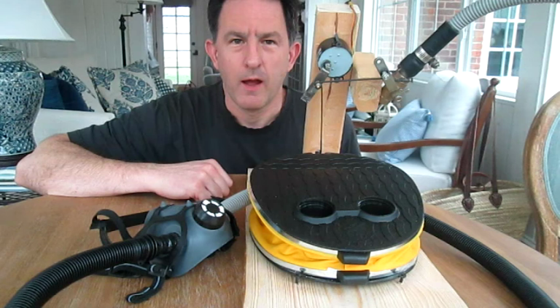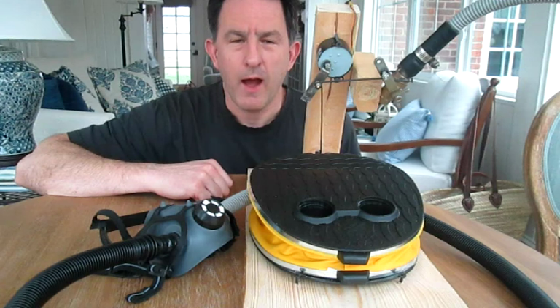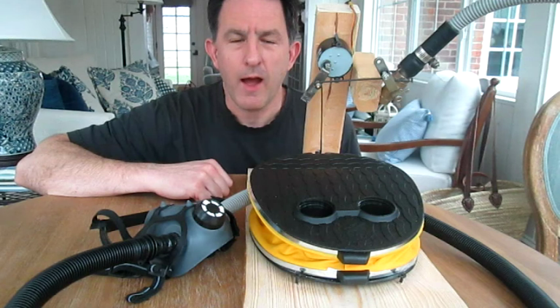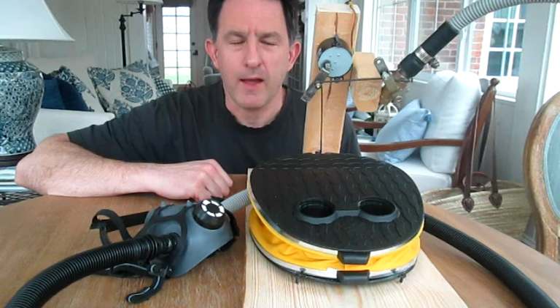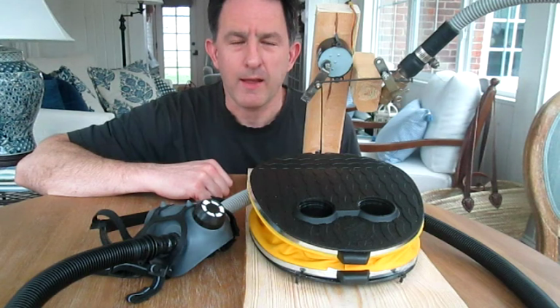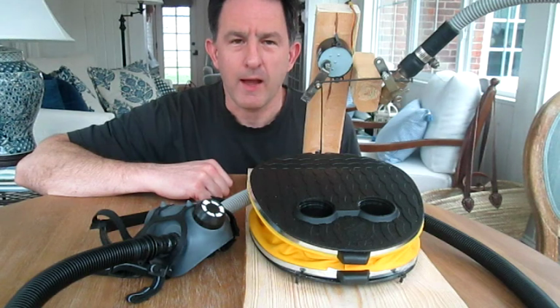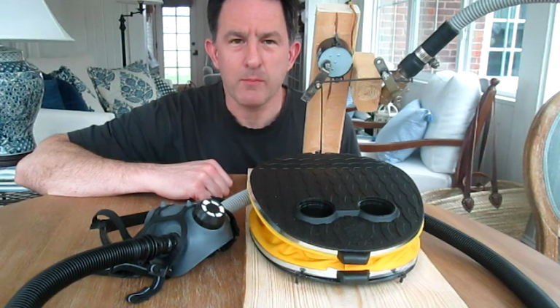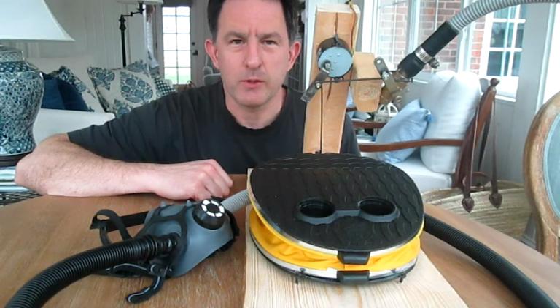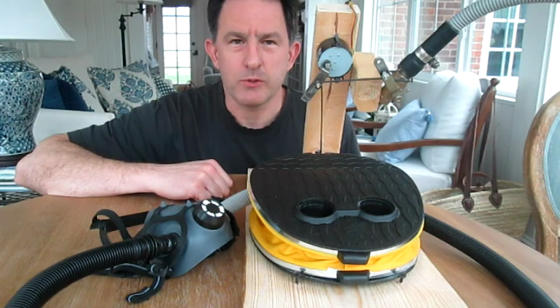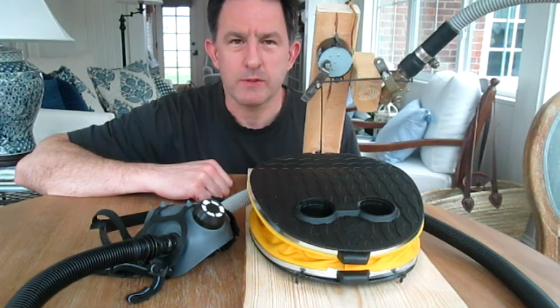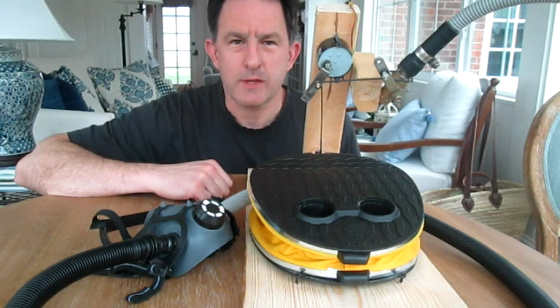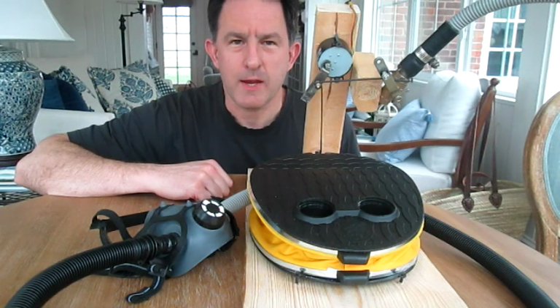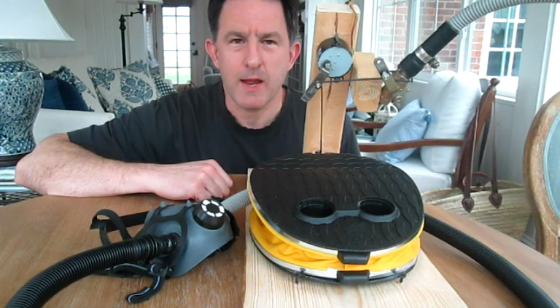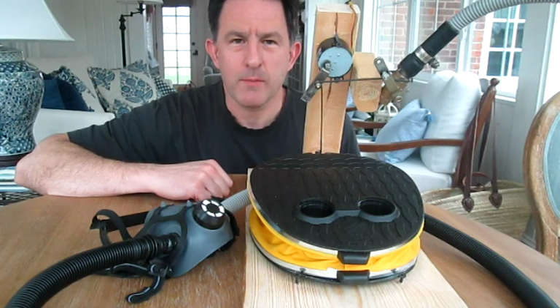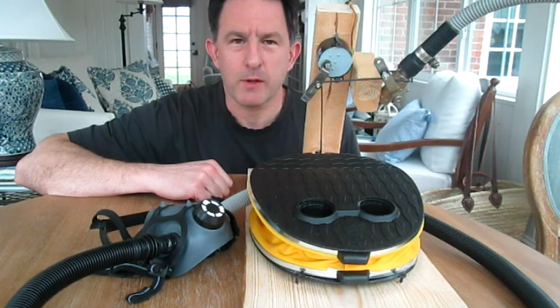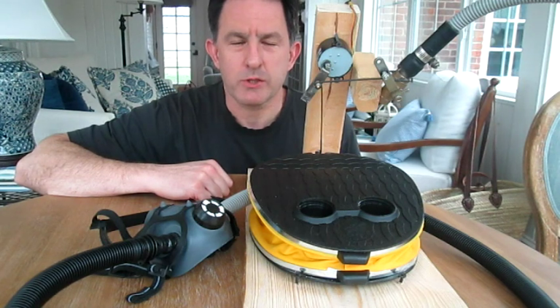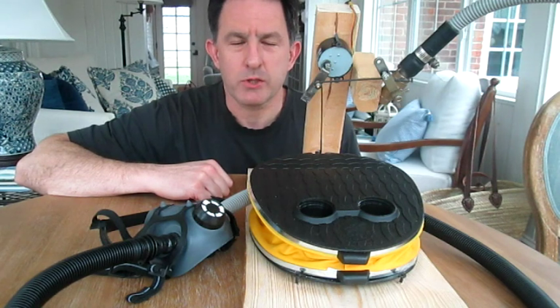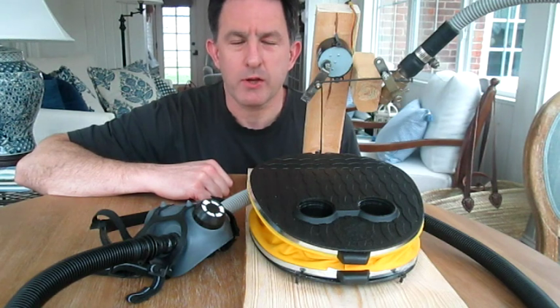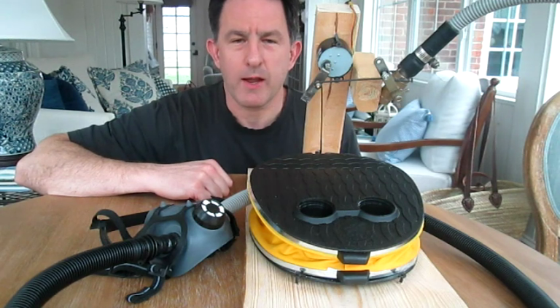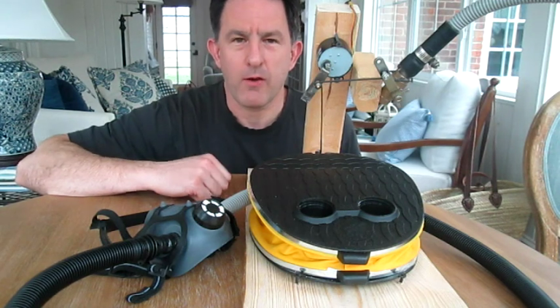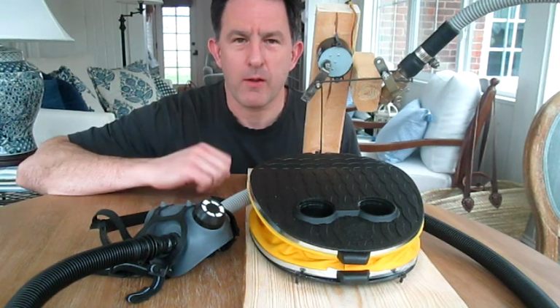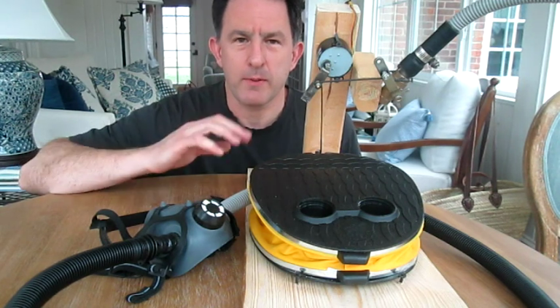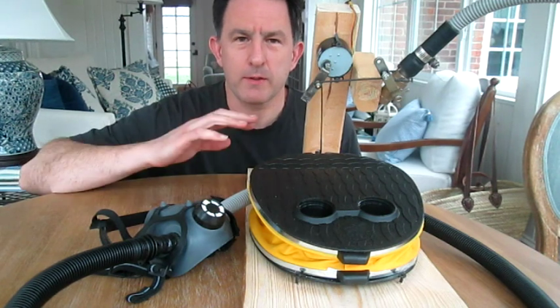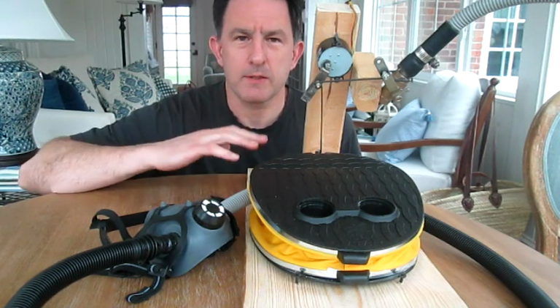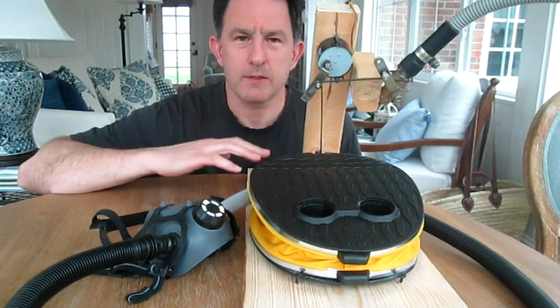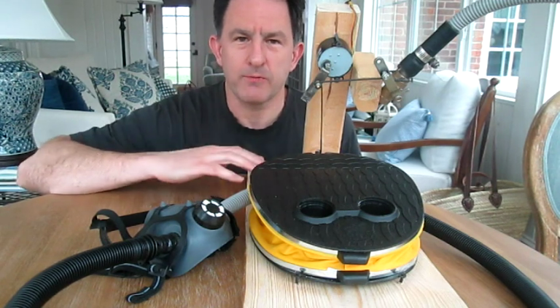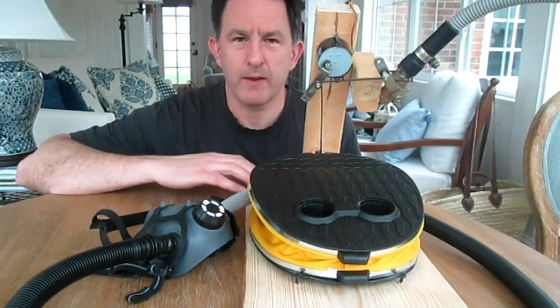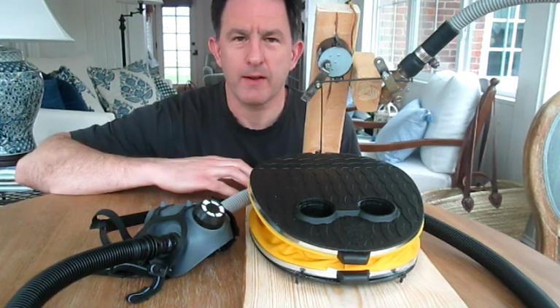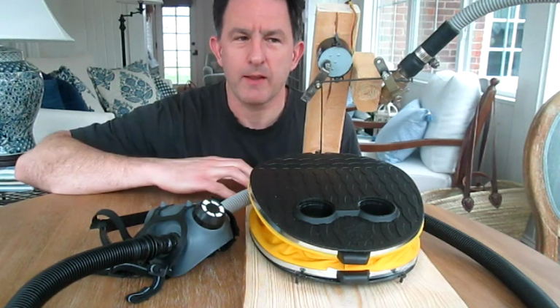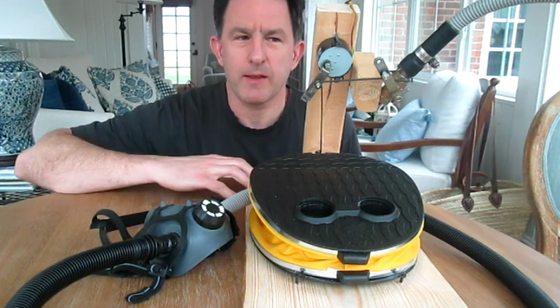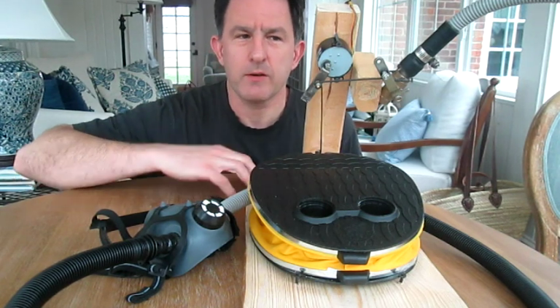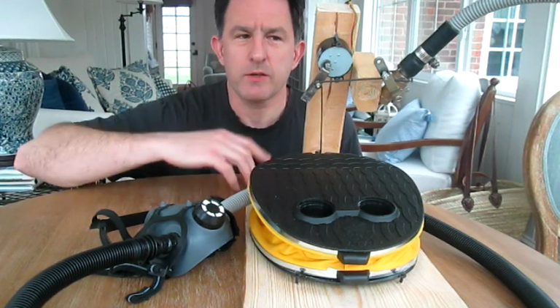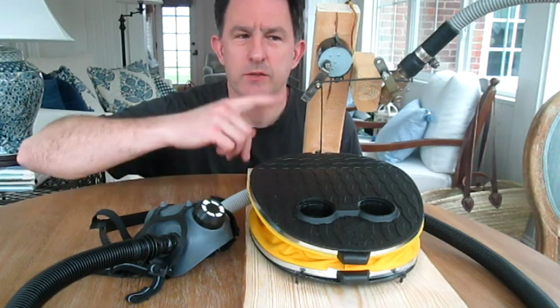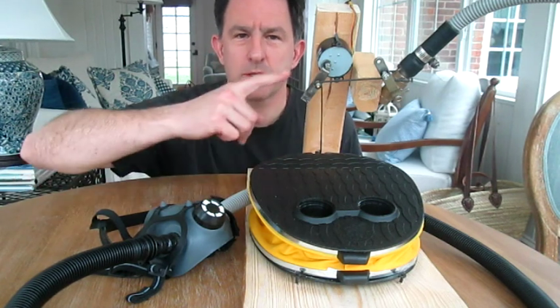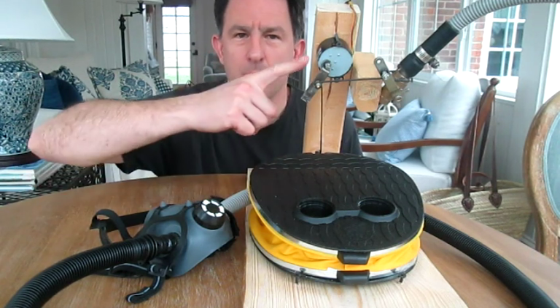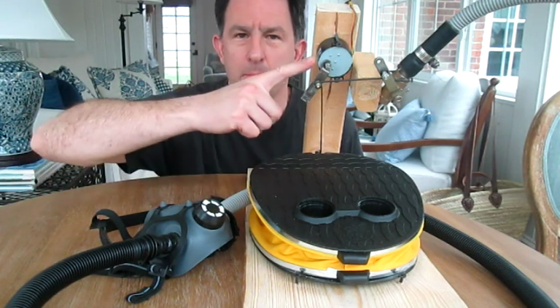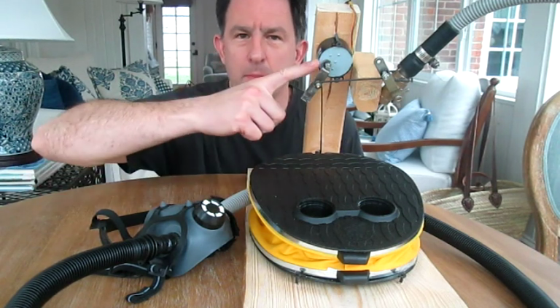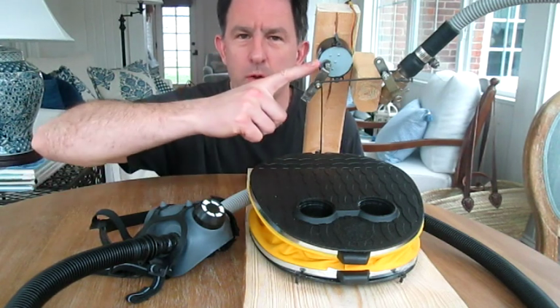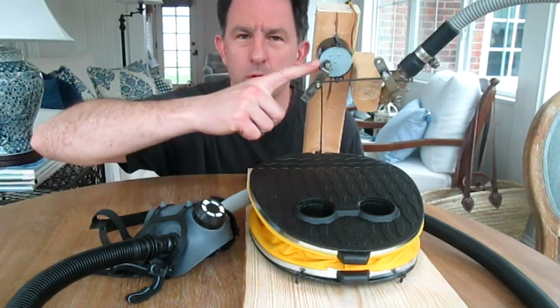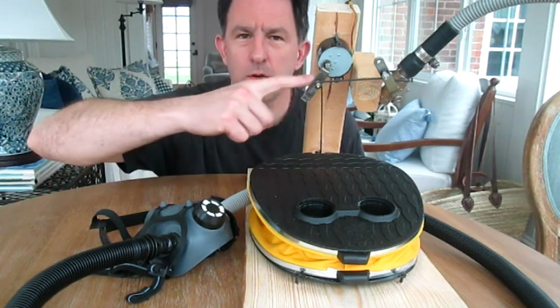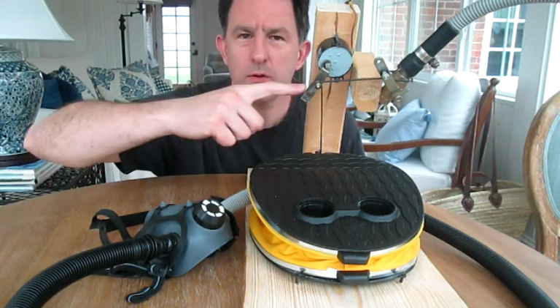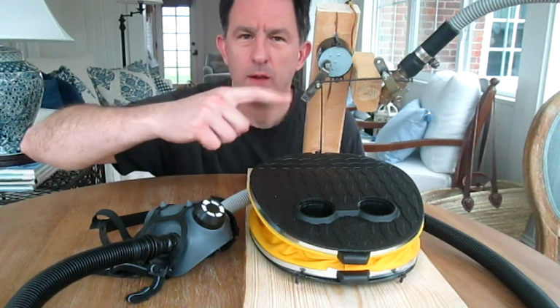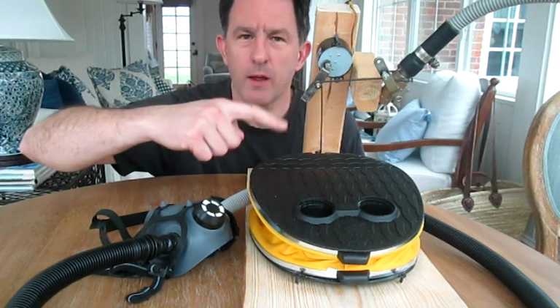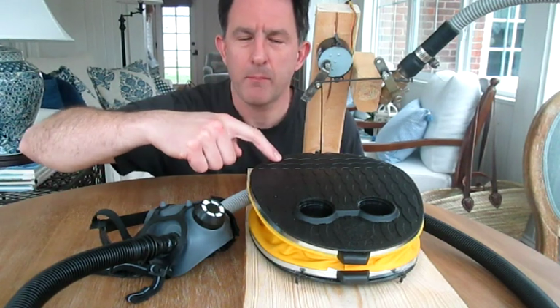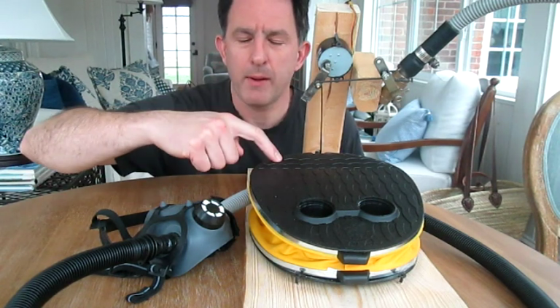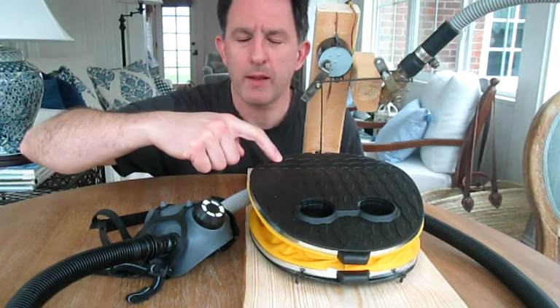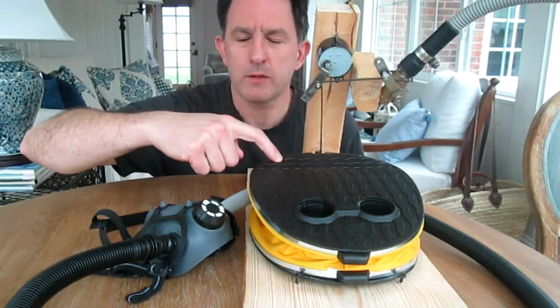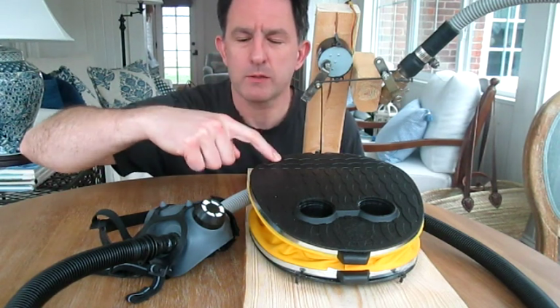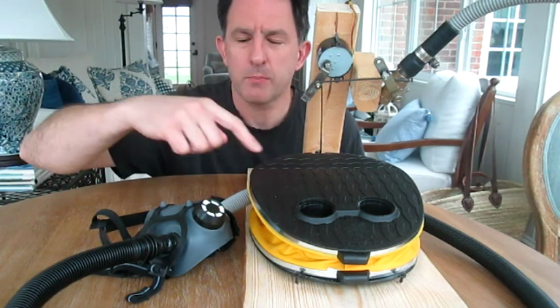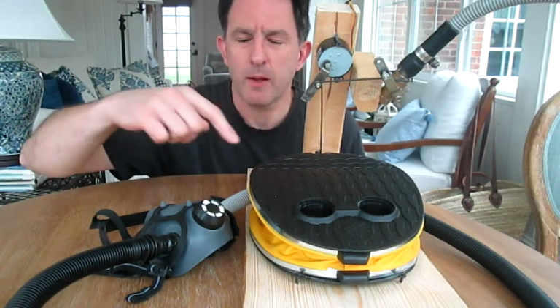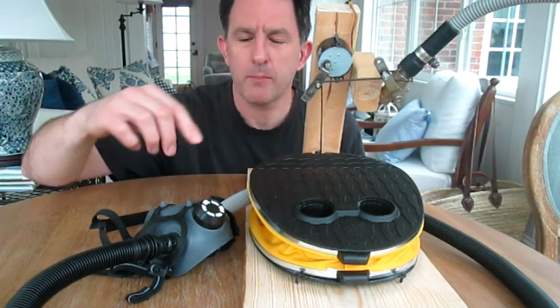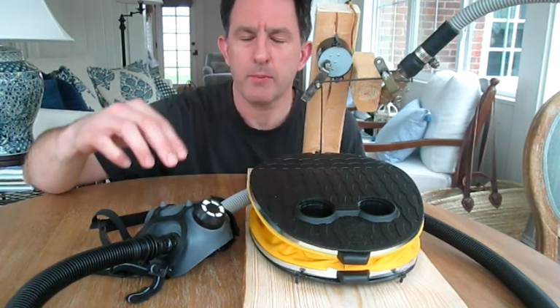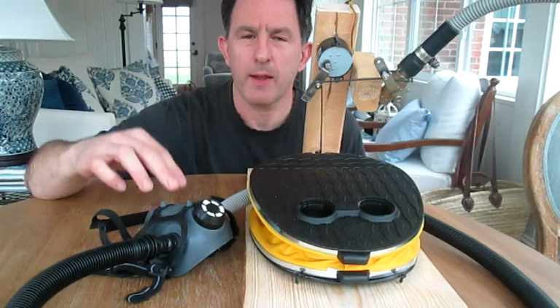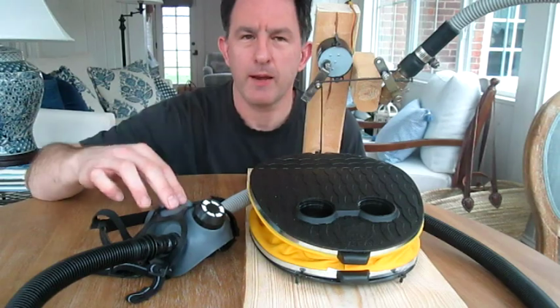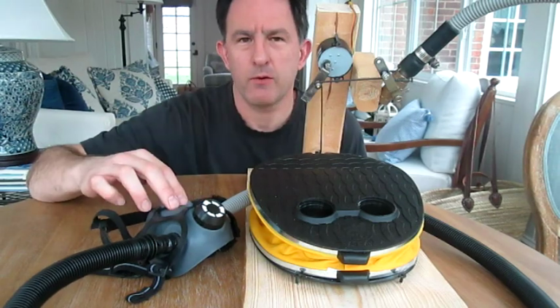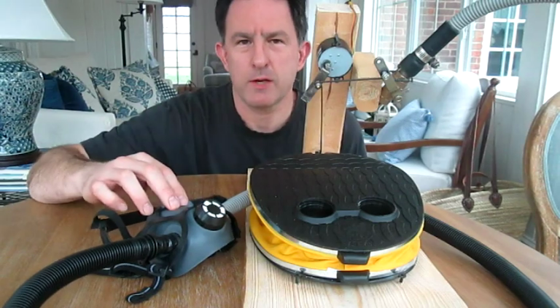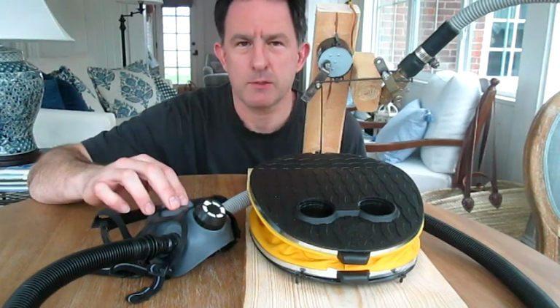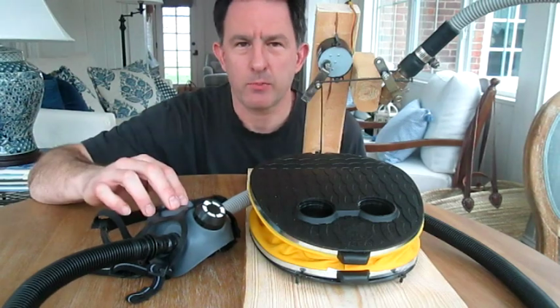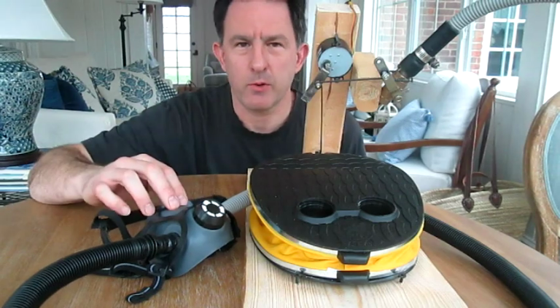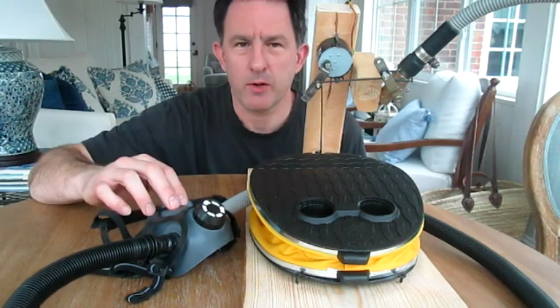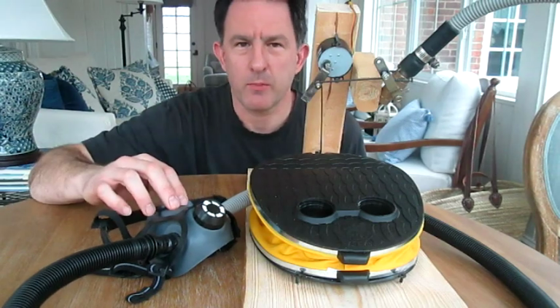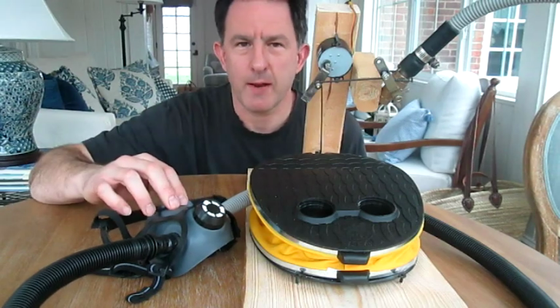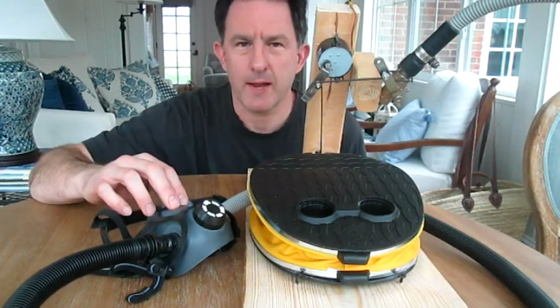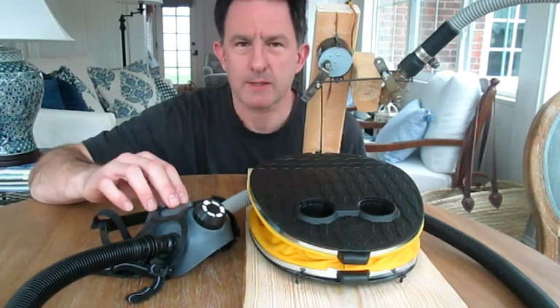Hi, I'm Lou and today I'm going to show you how I built this ventilator using a motor, a bellows pump, and a respirator mask.